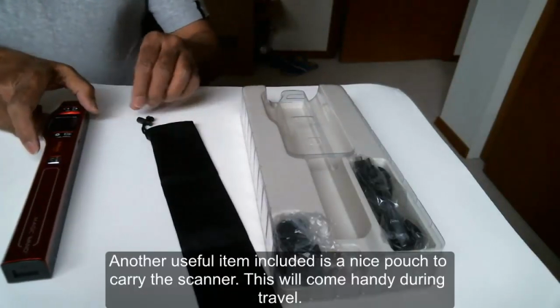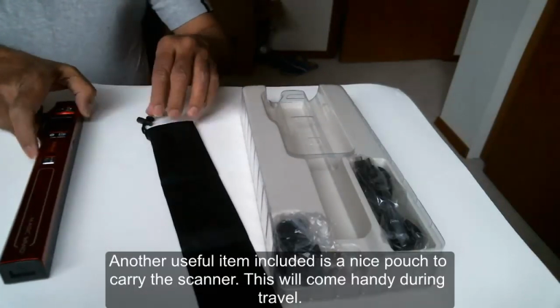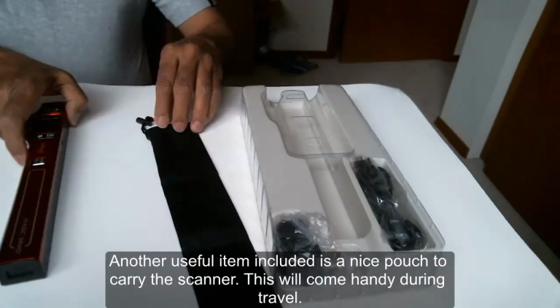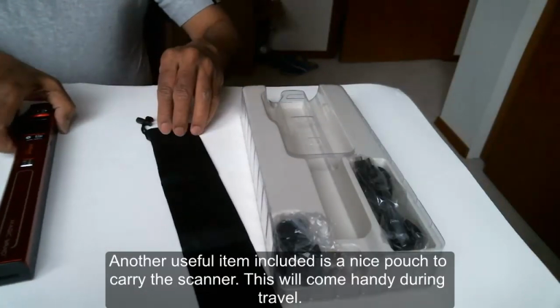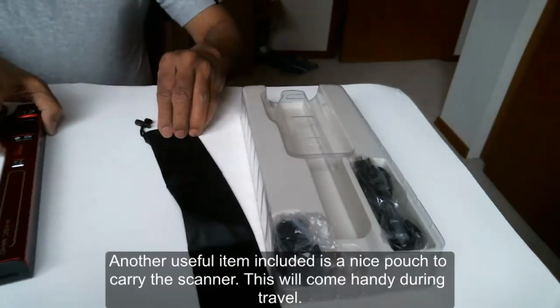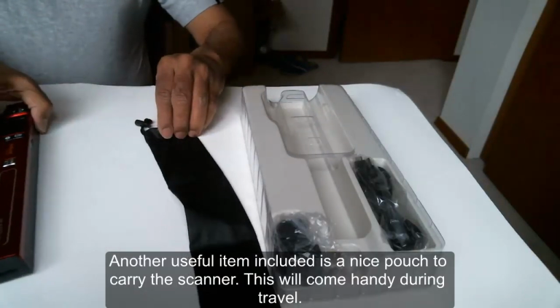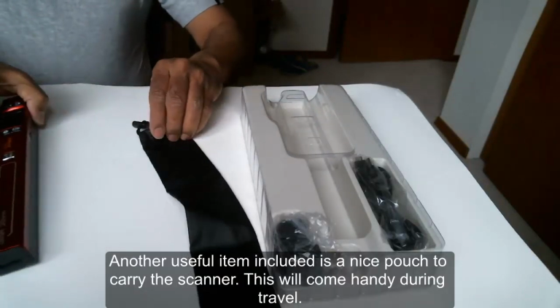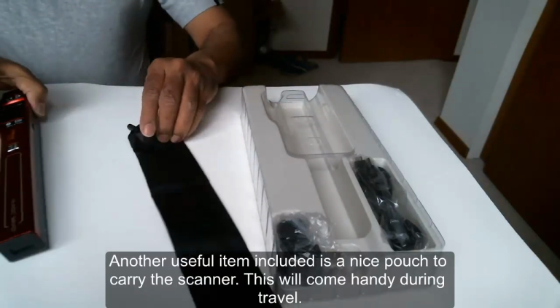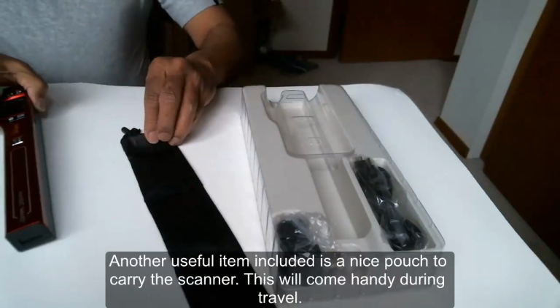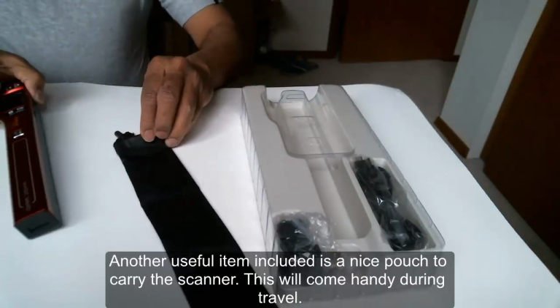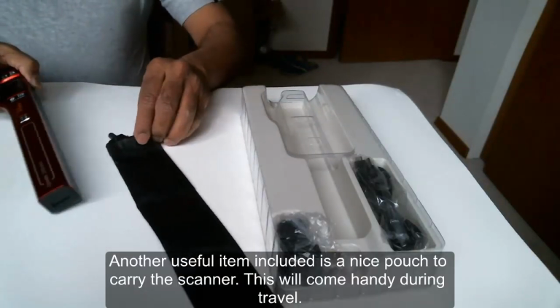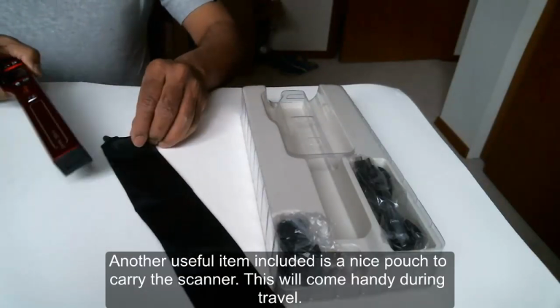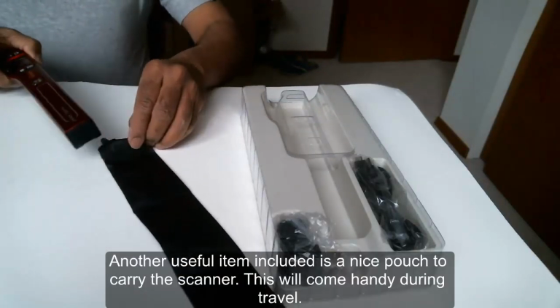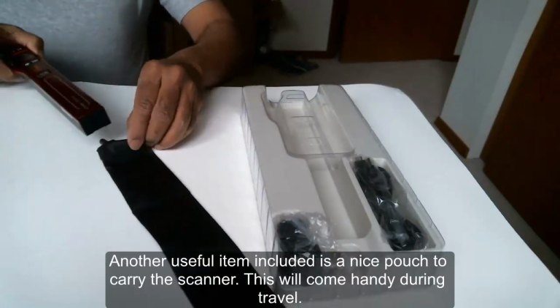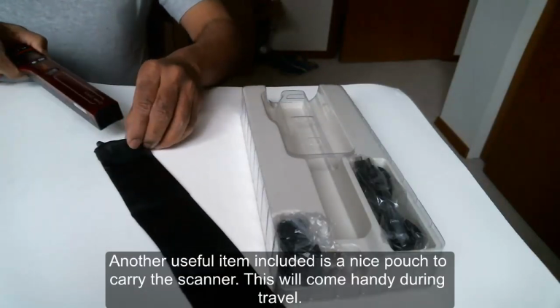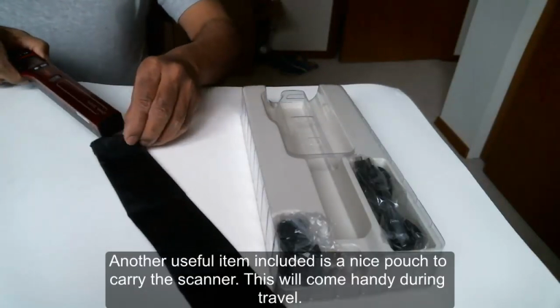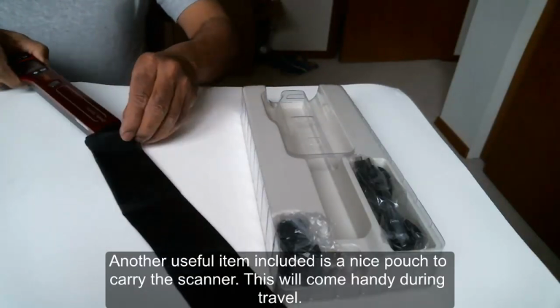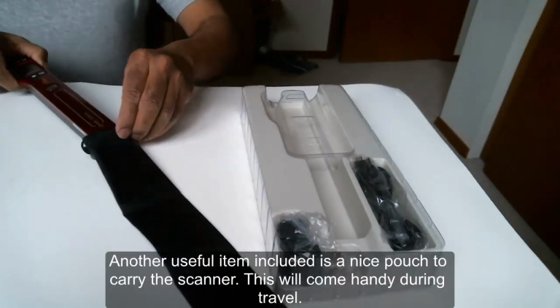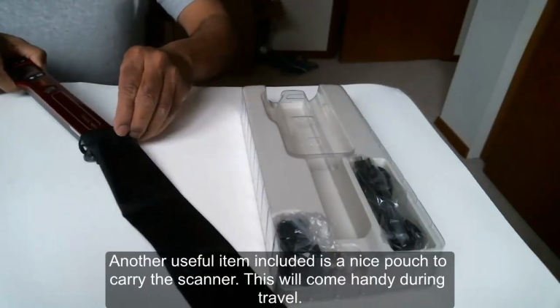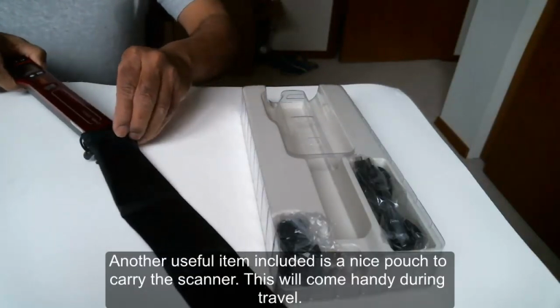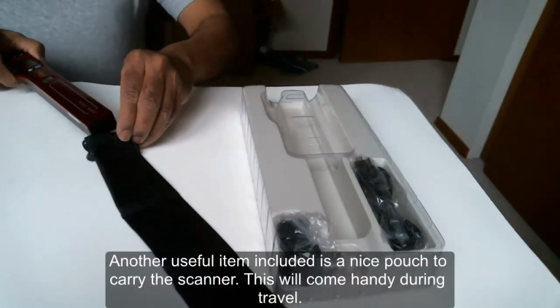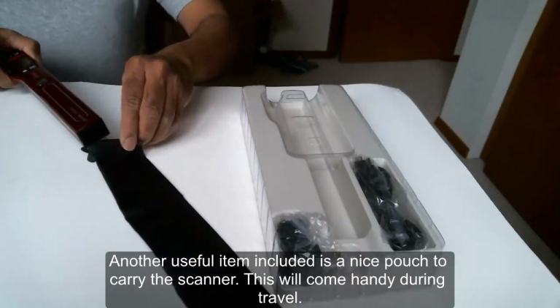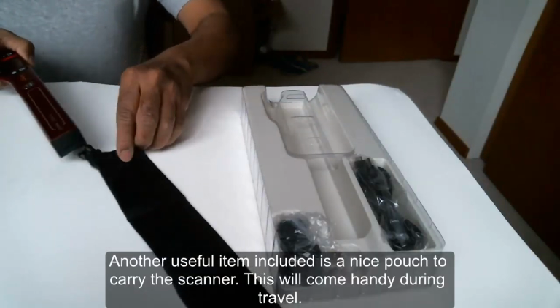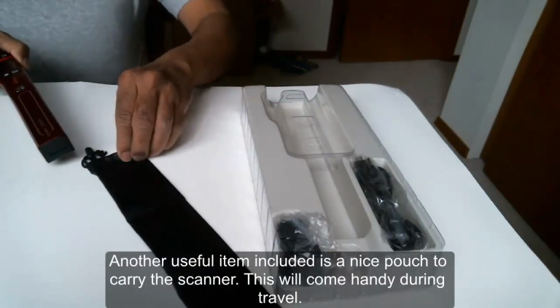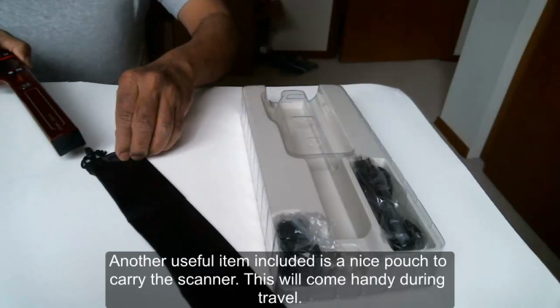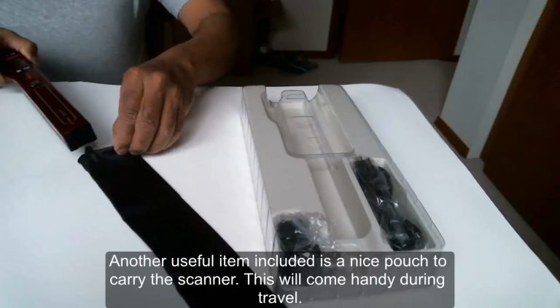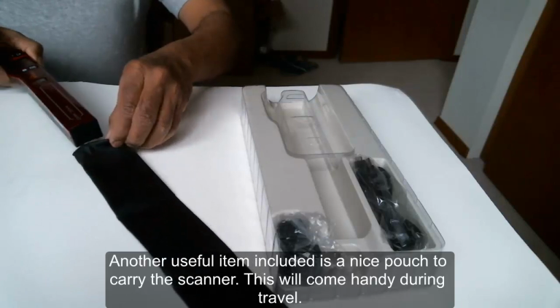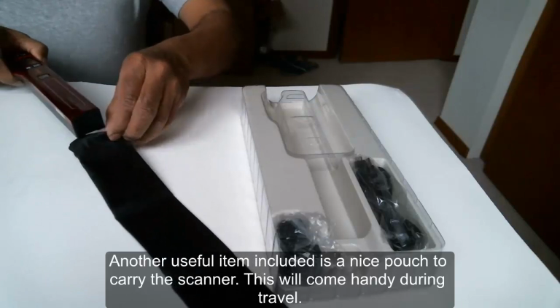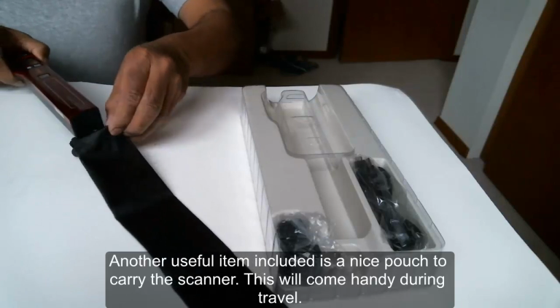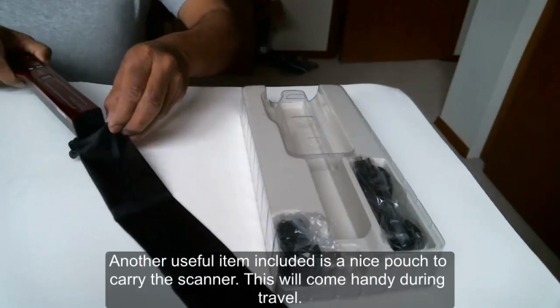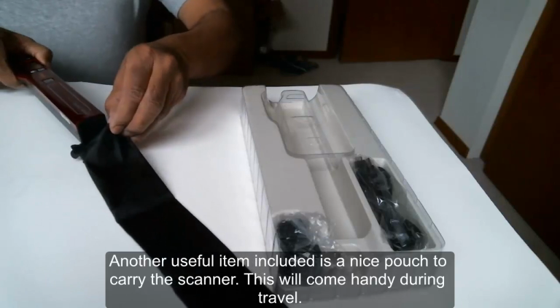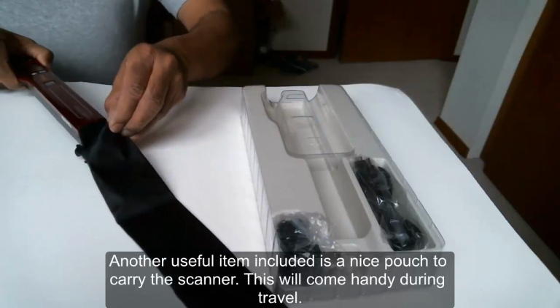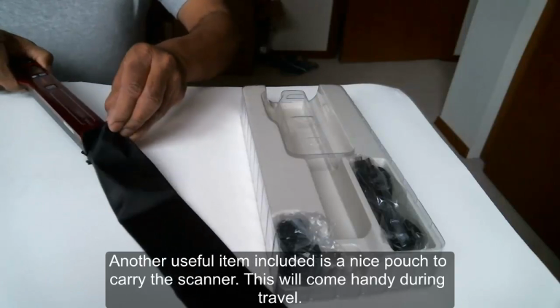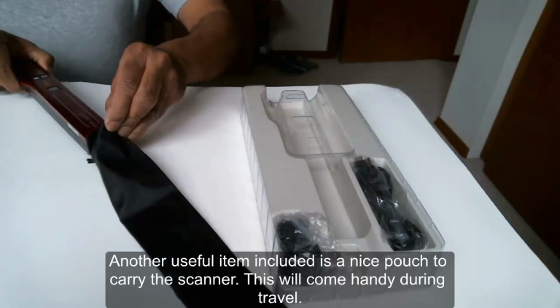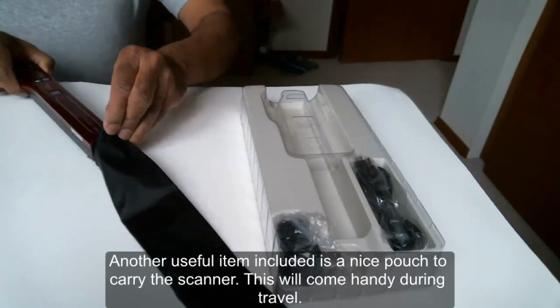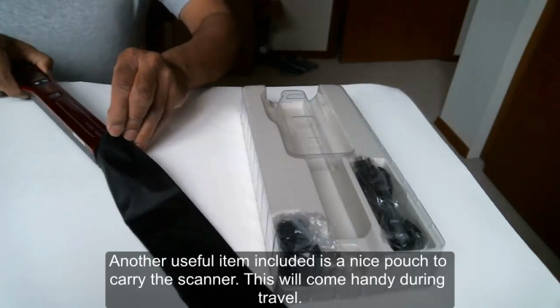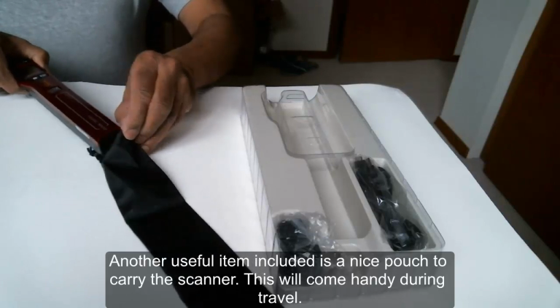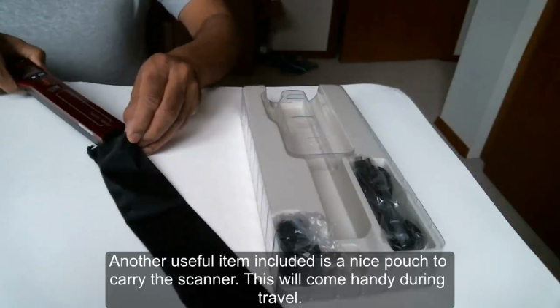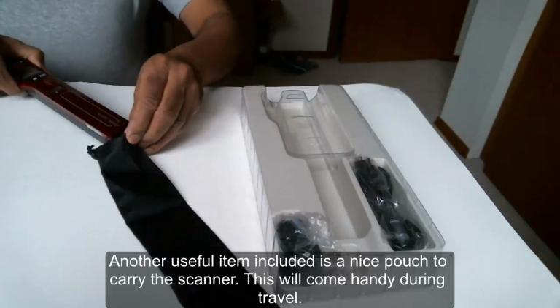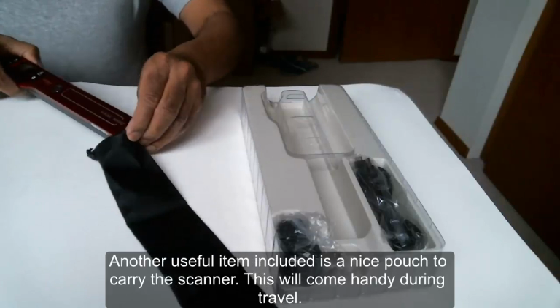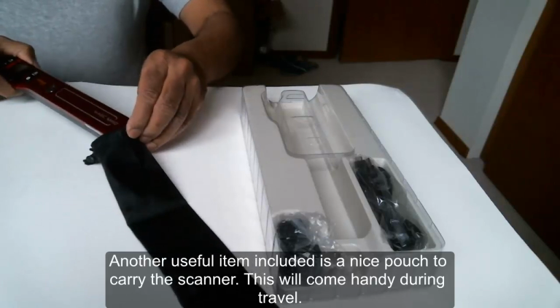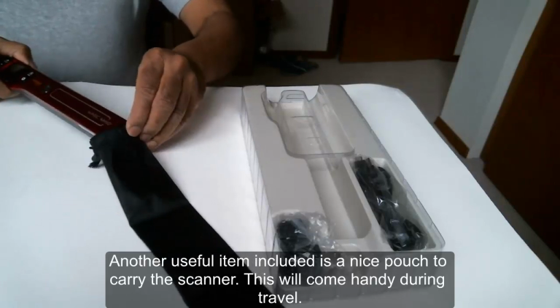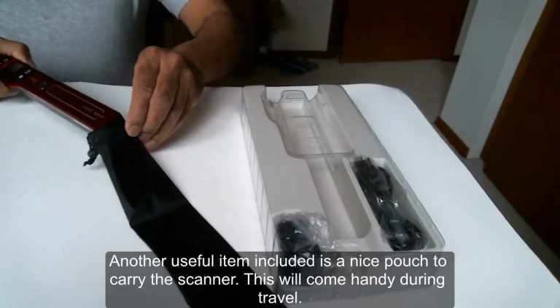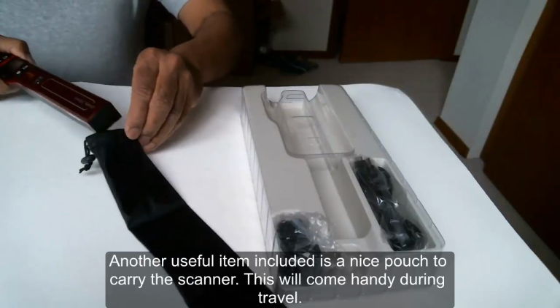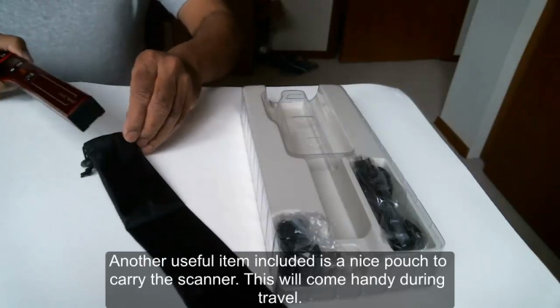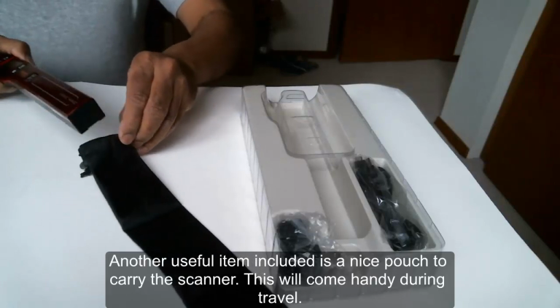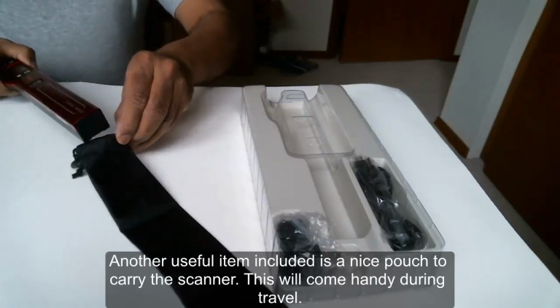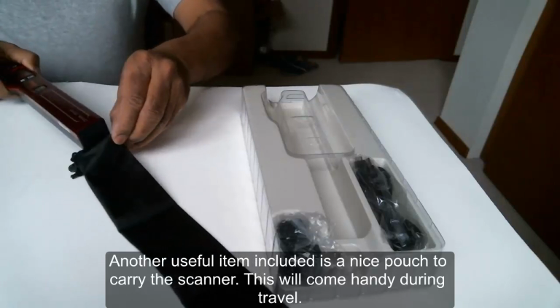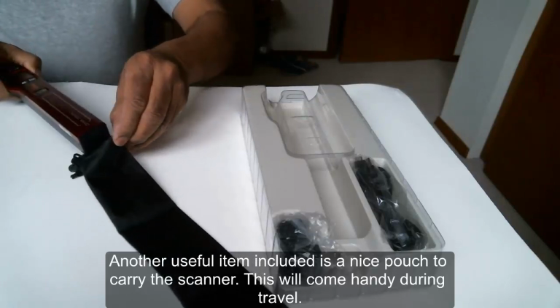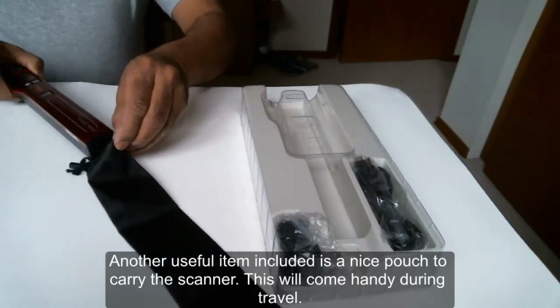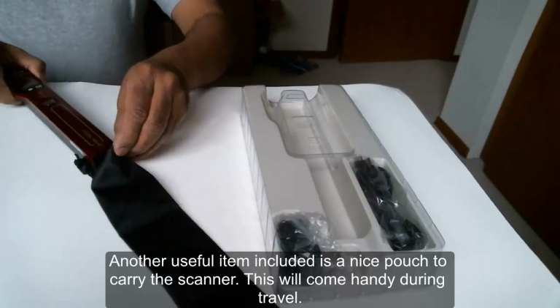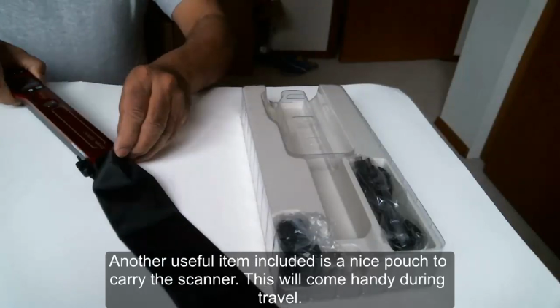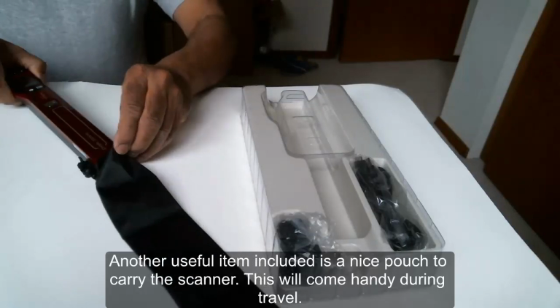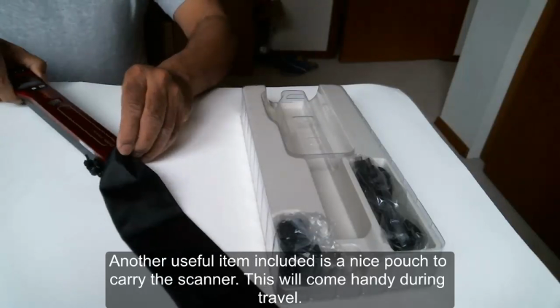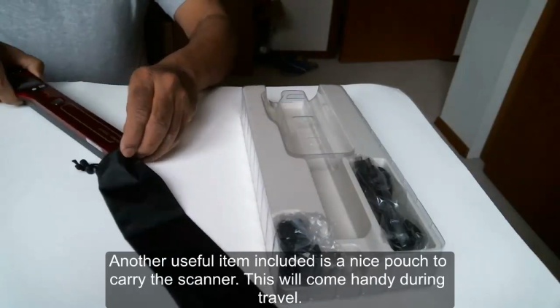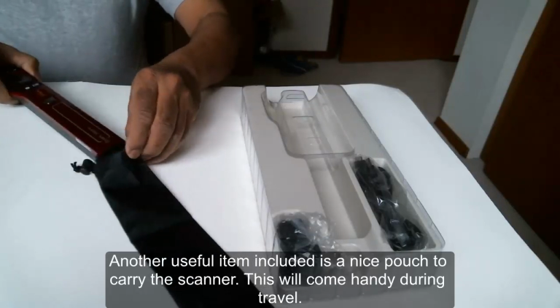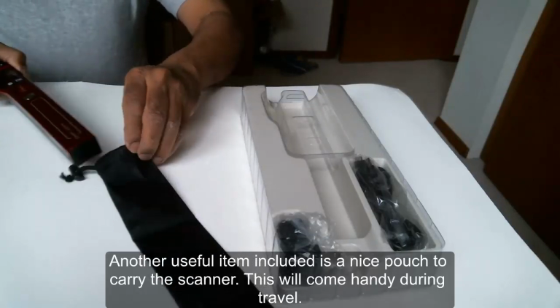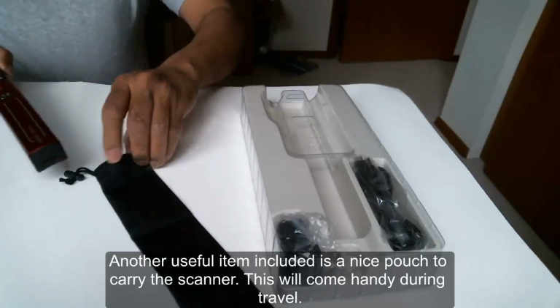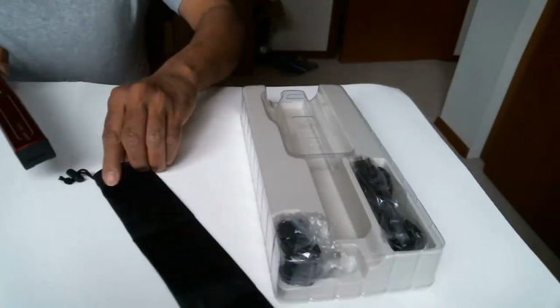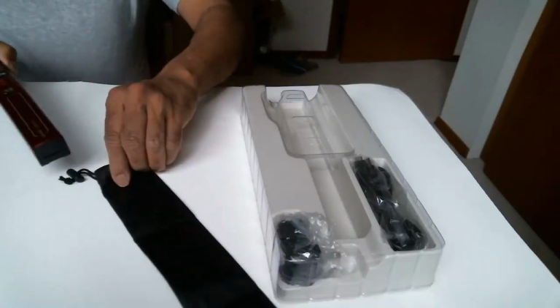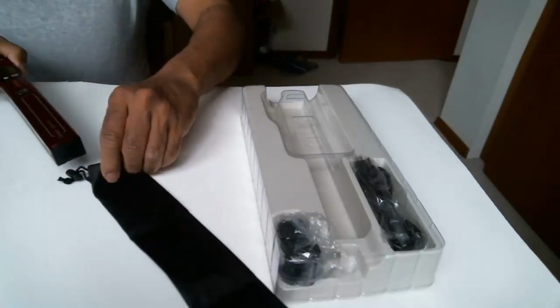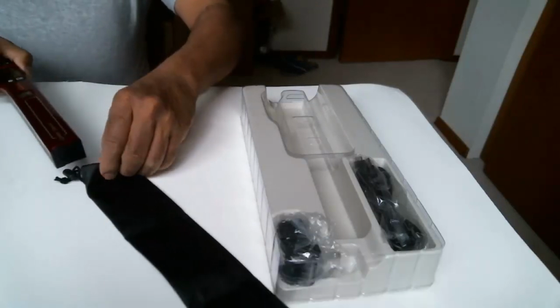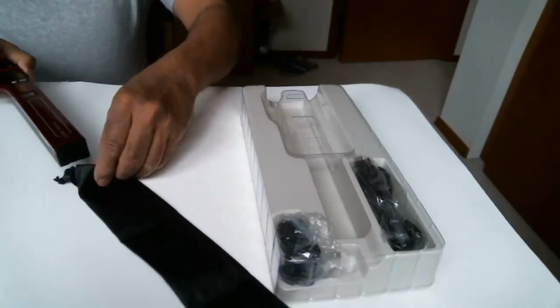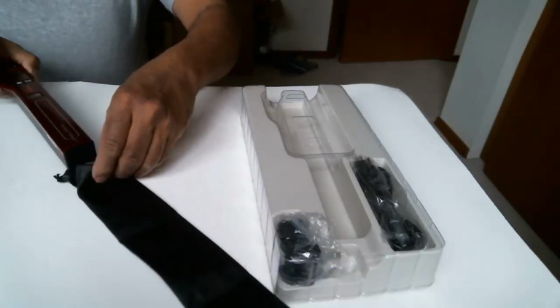Another useful item included is a nice pouch to carry the scanner. This will come in handy during travel.